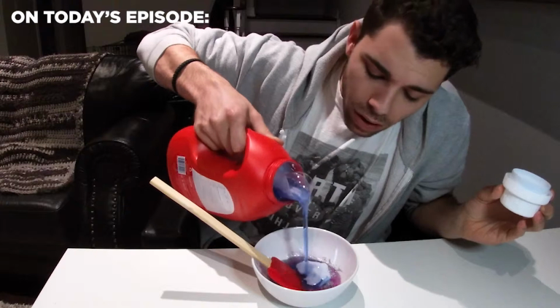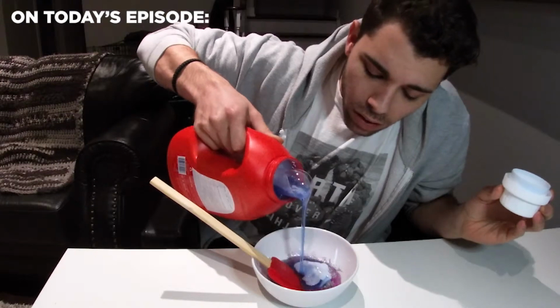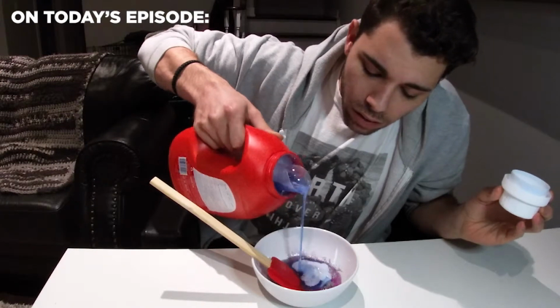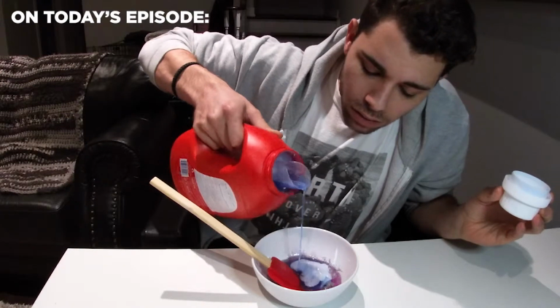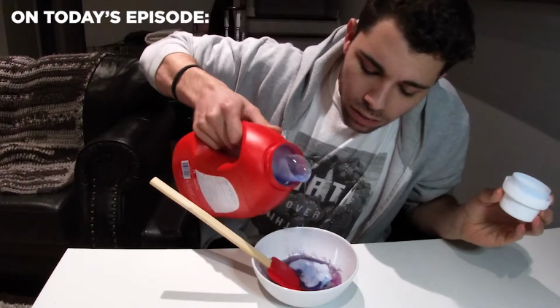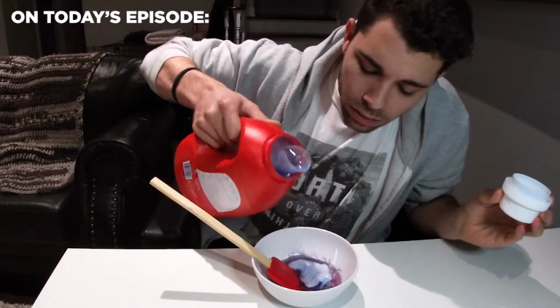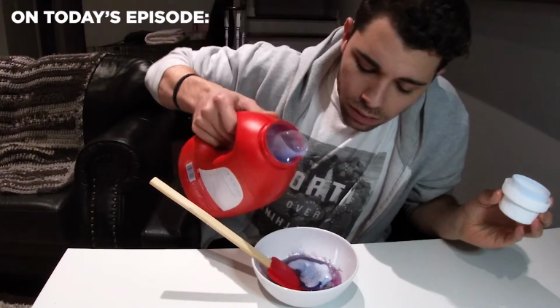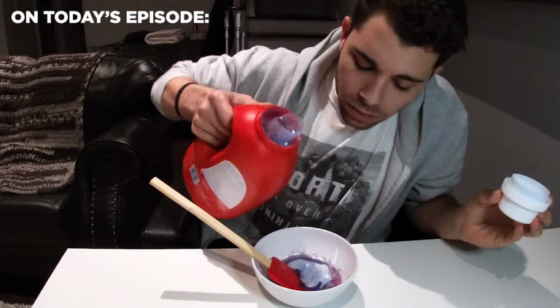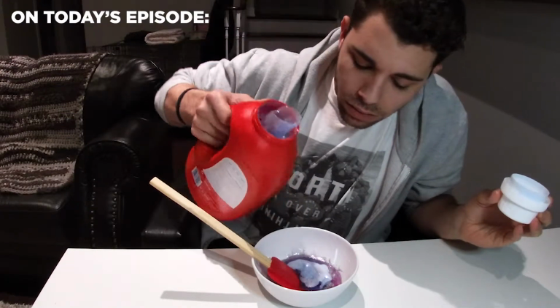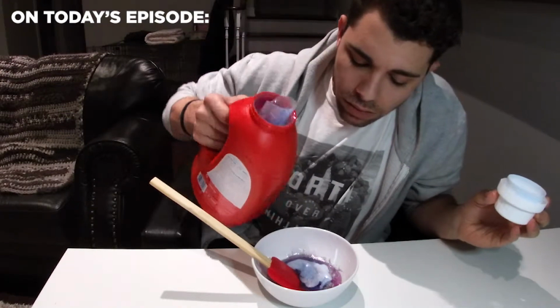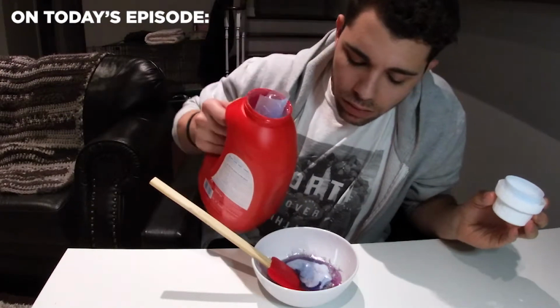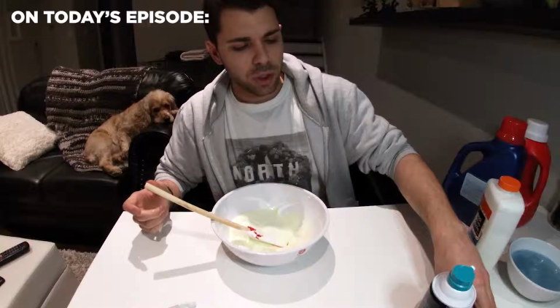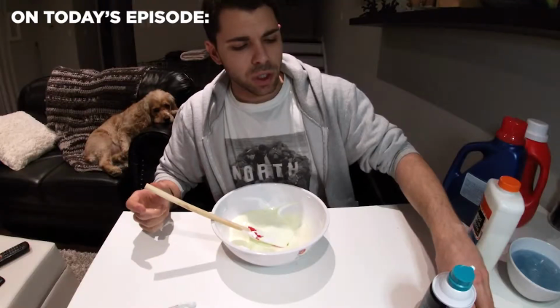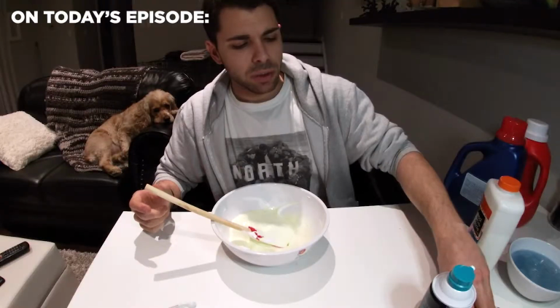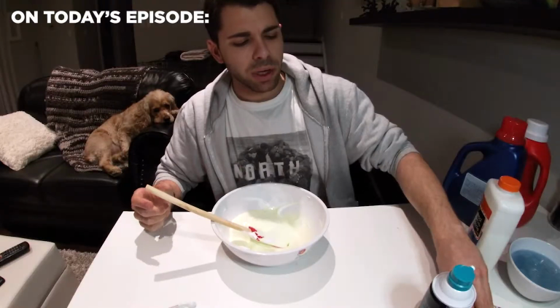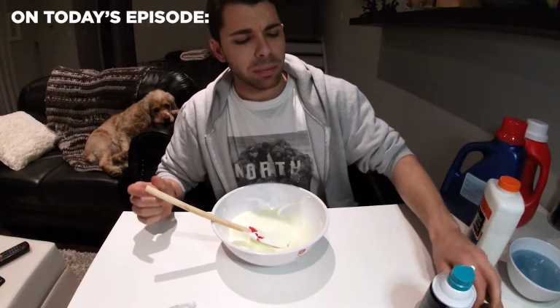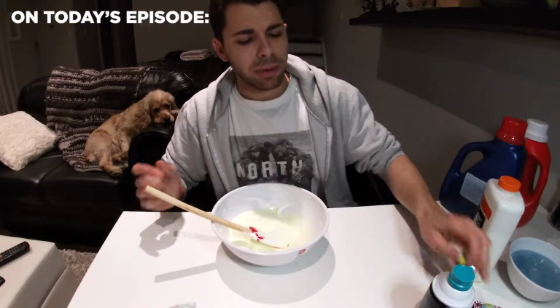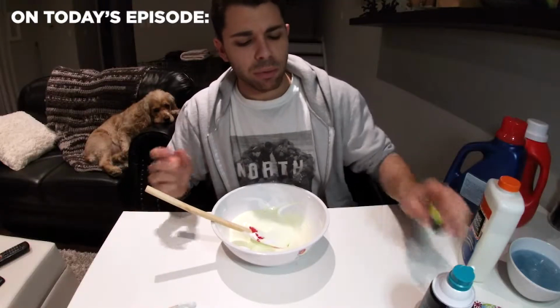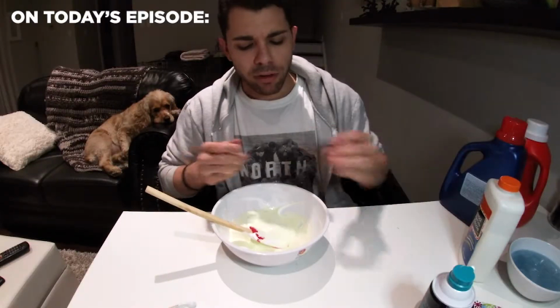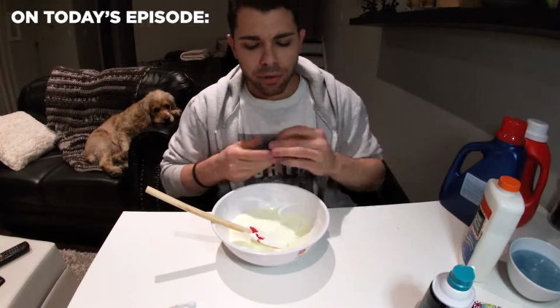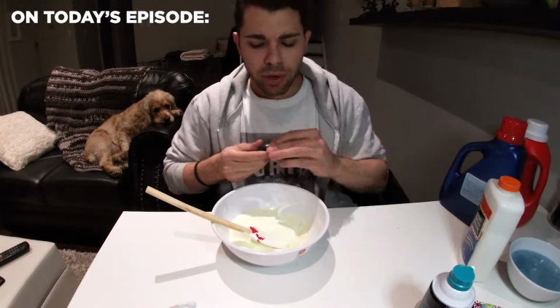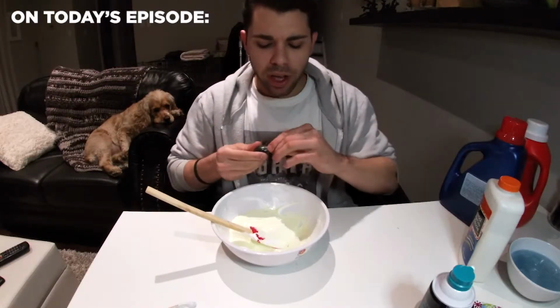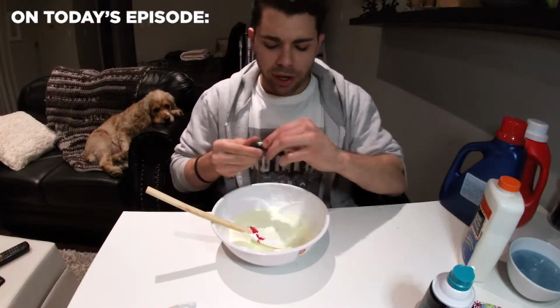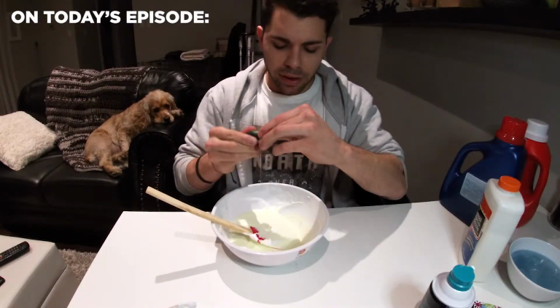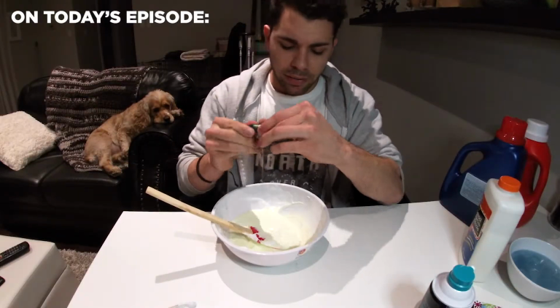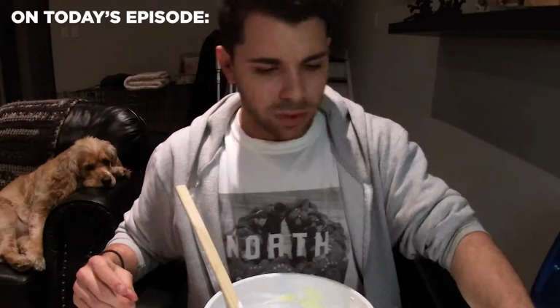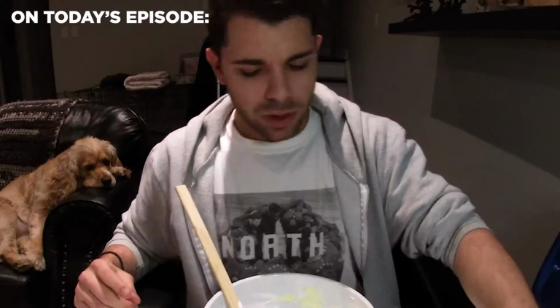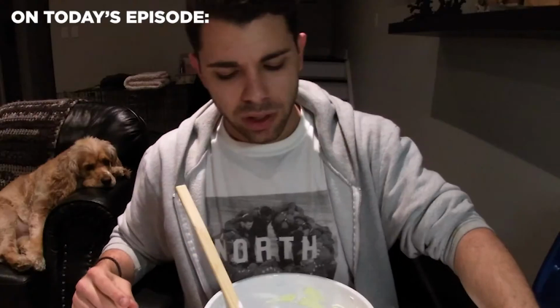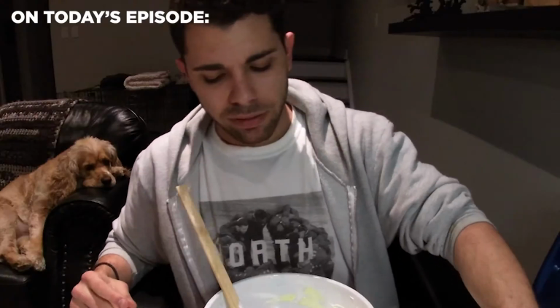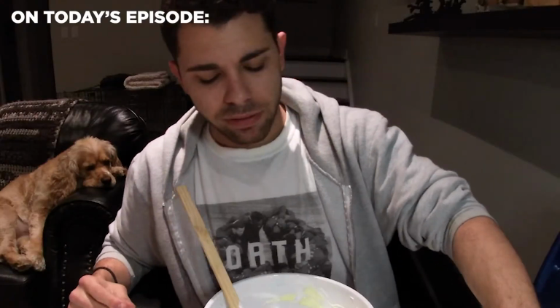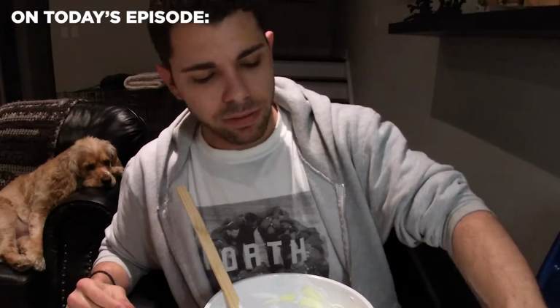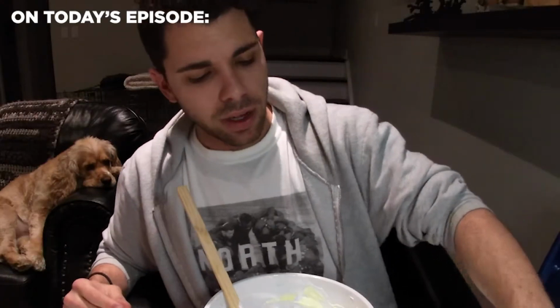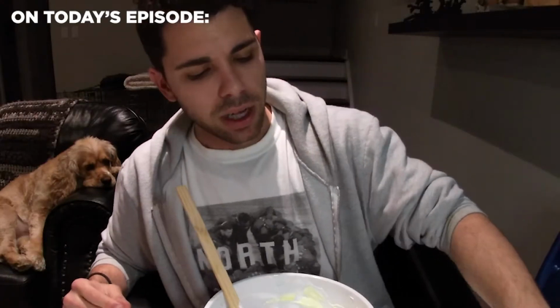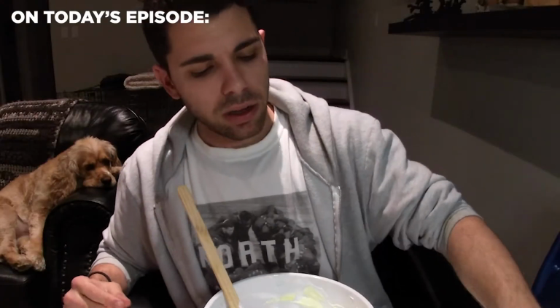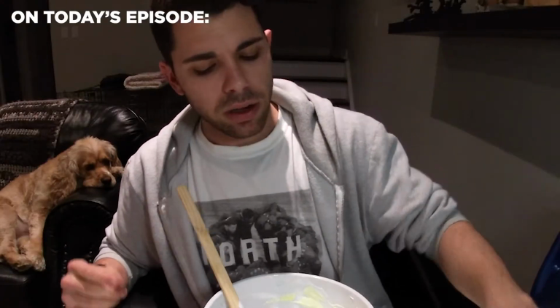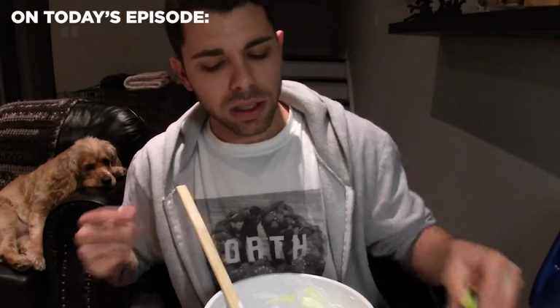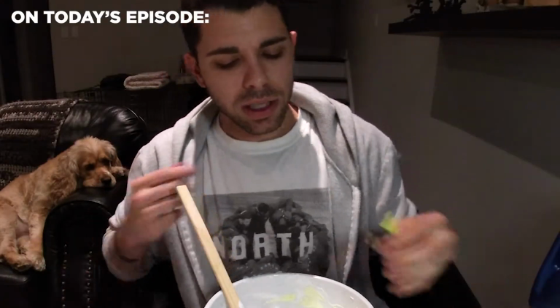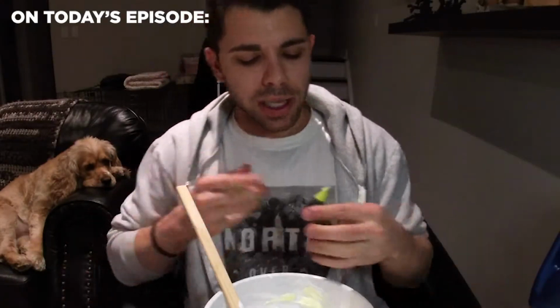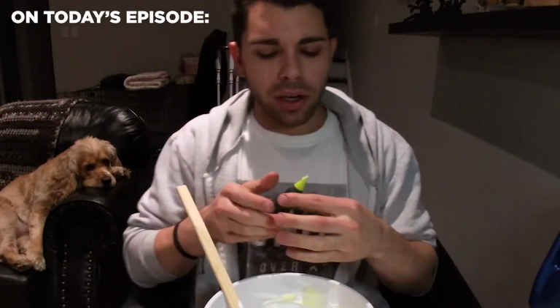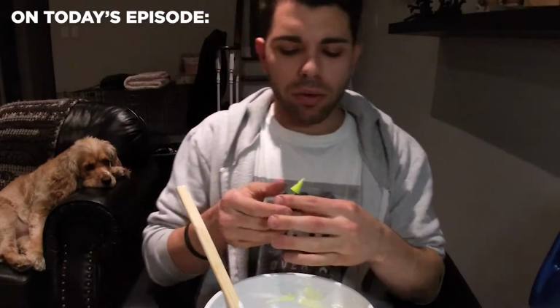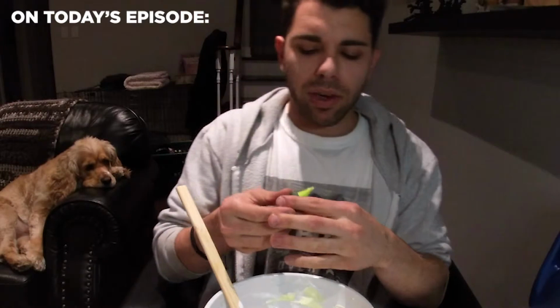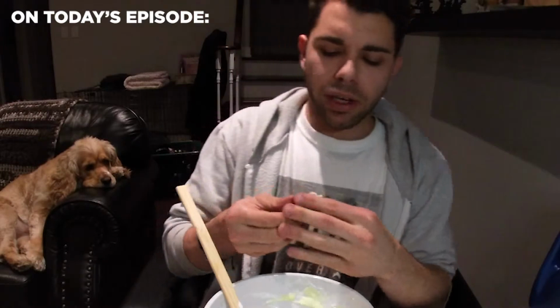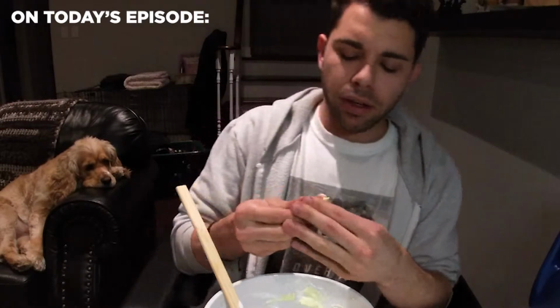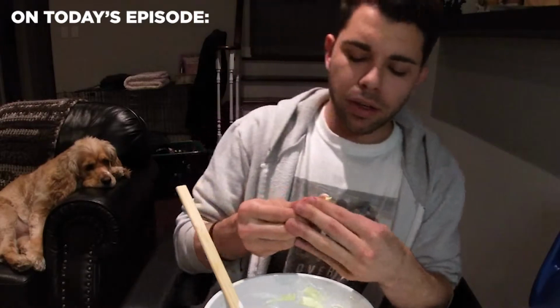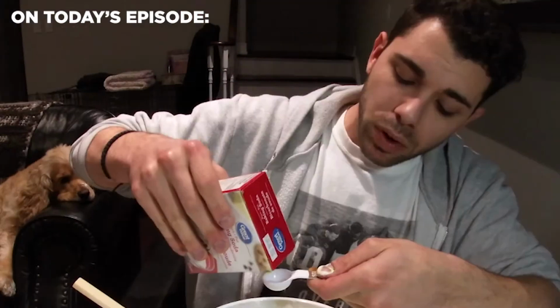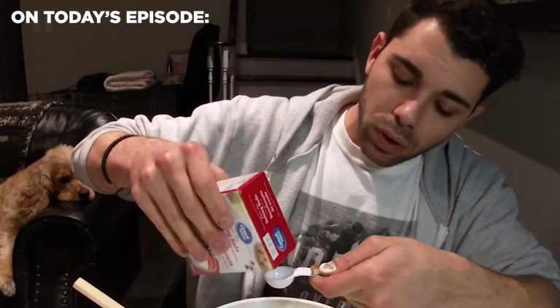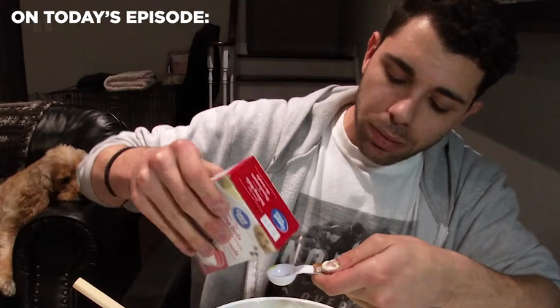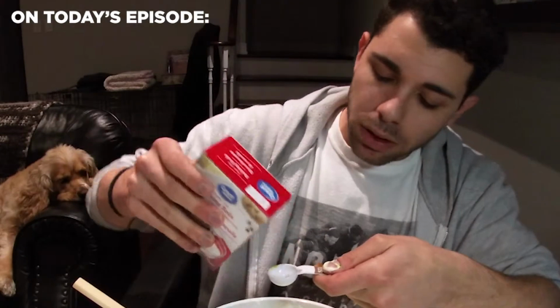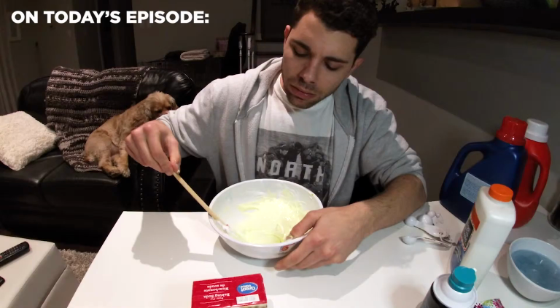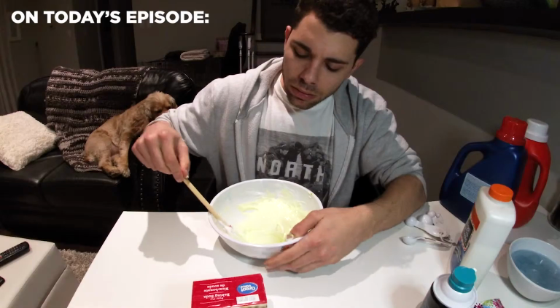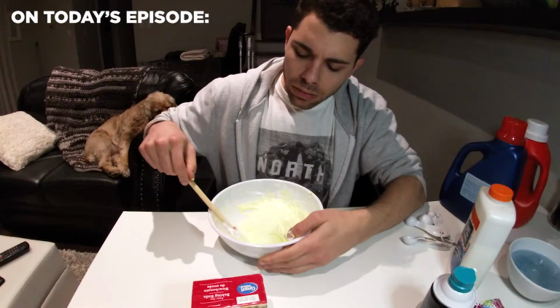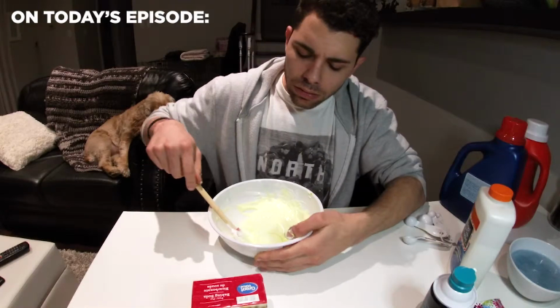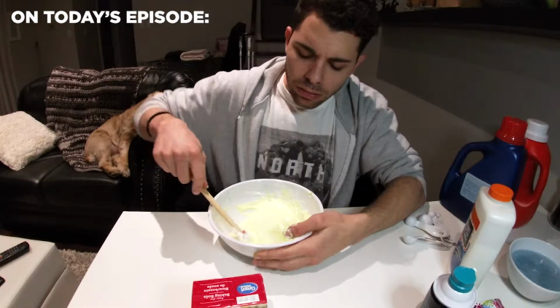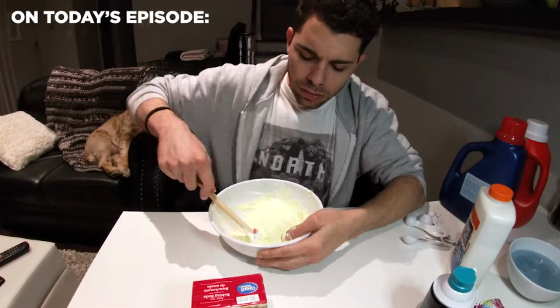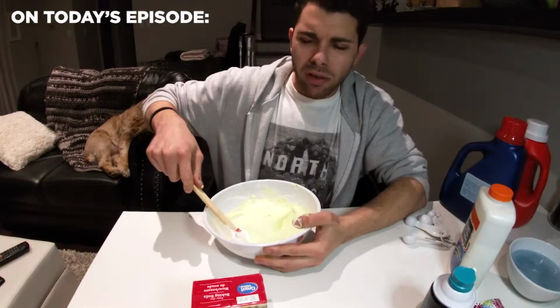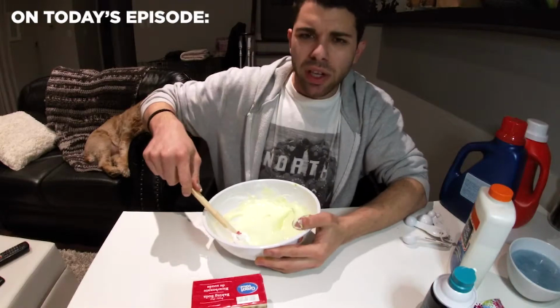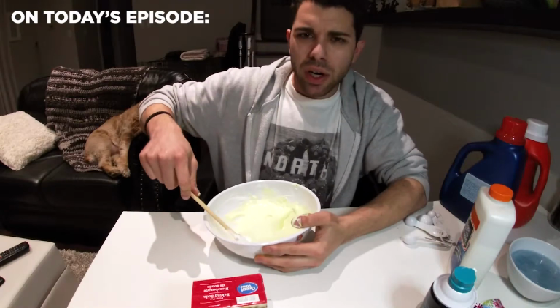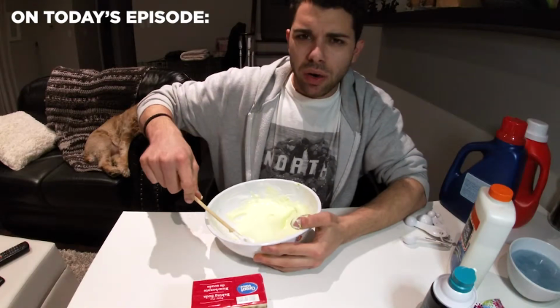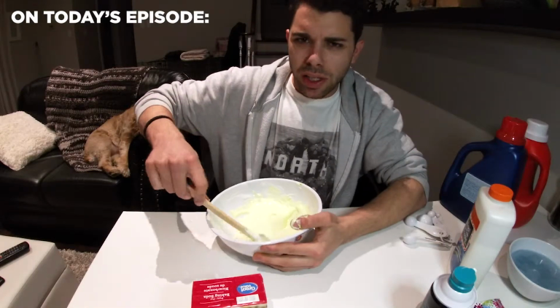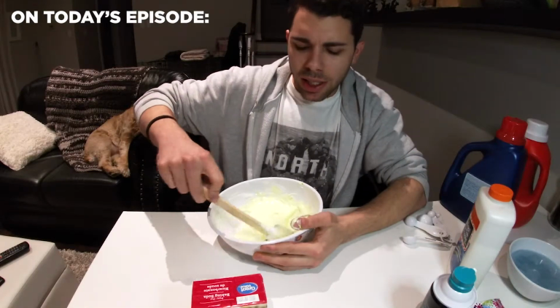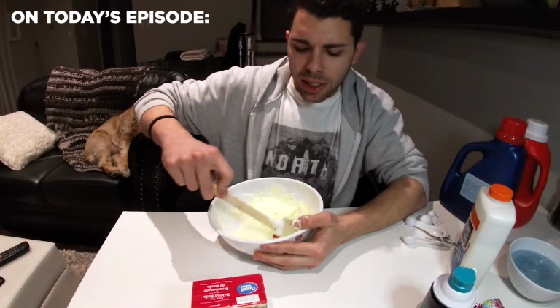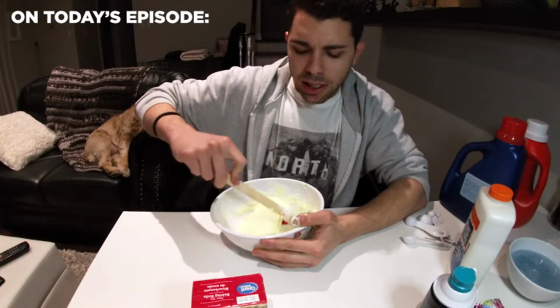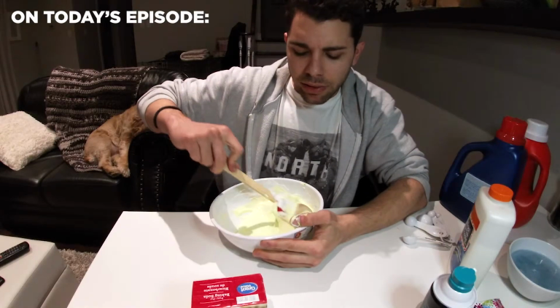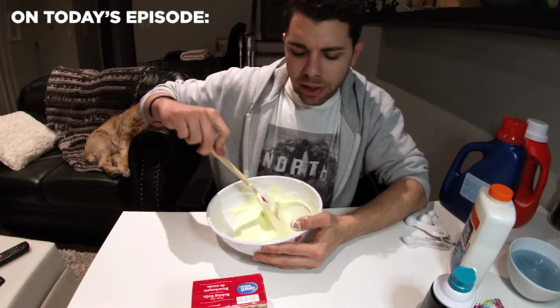I'm just going to put a bit more food coloring. How much color does it take to get green? Not really noticing a difference.